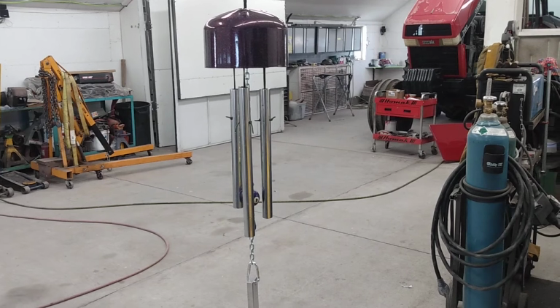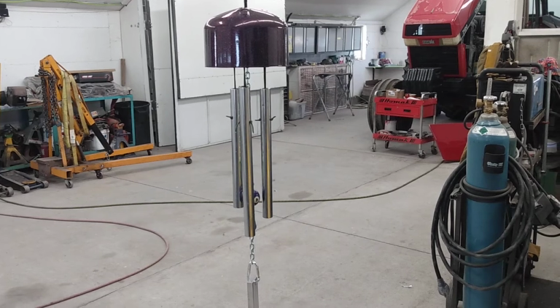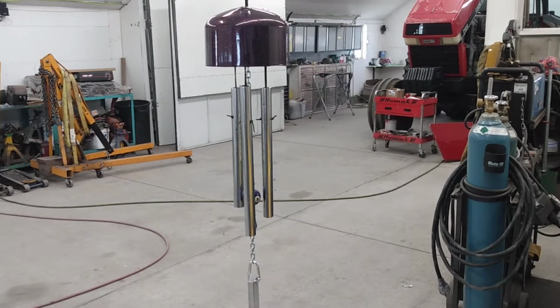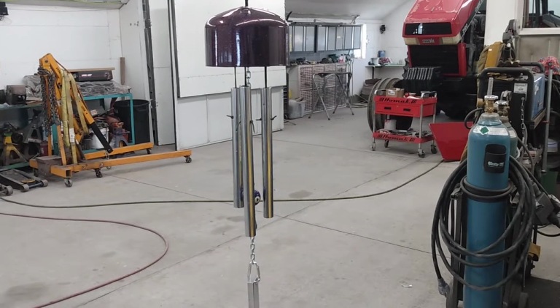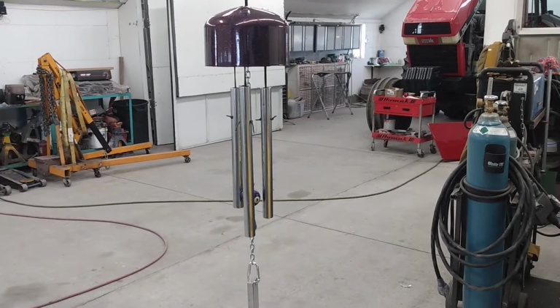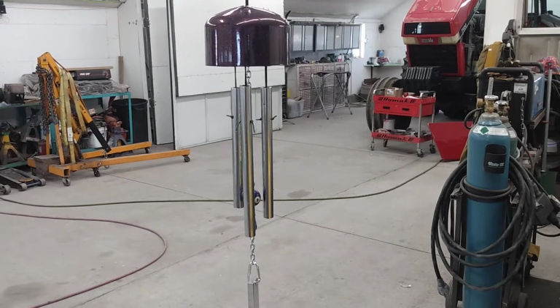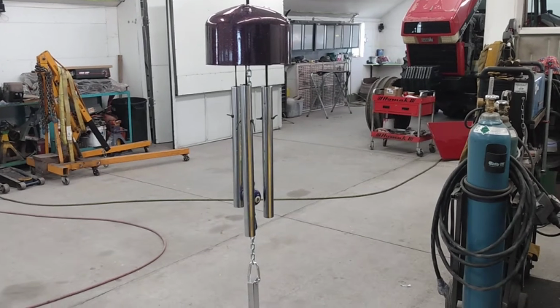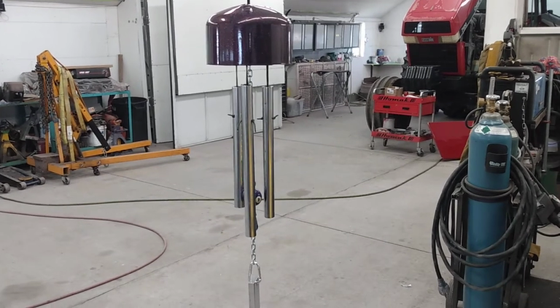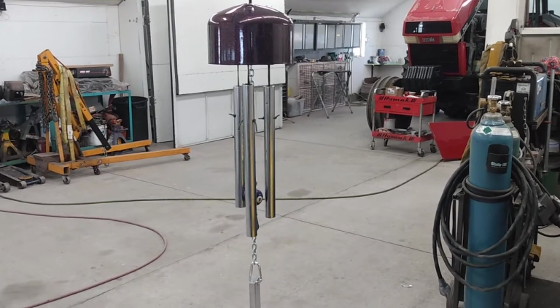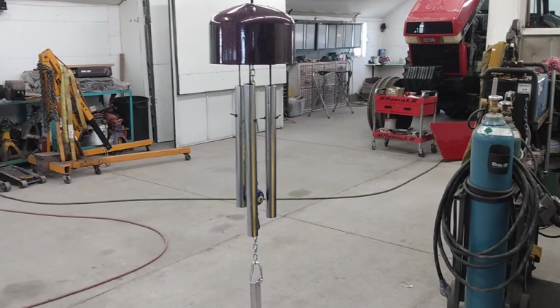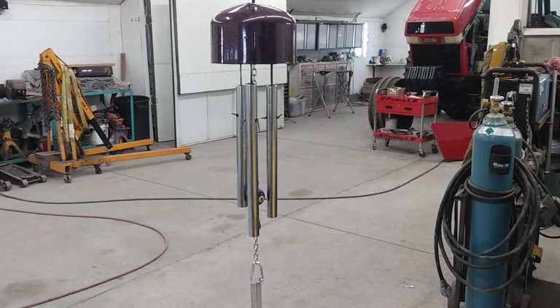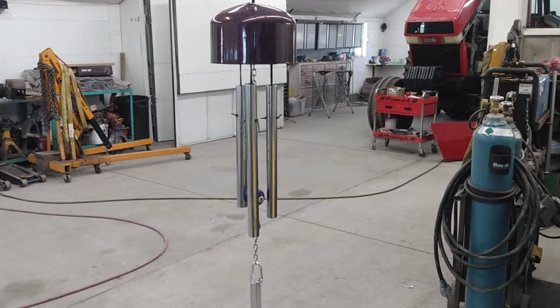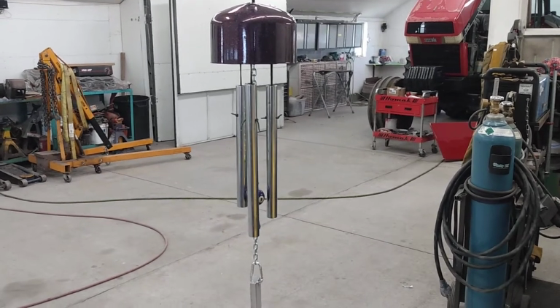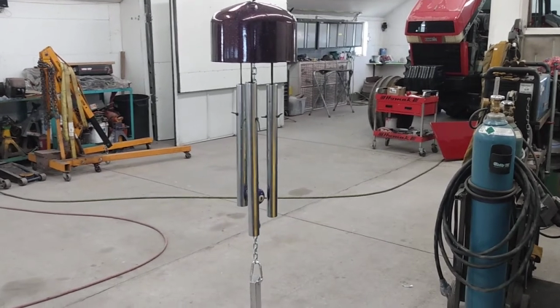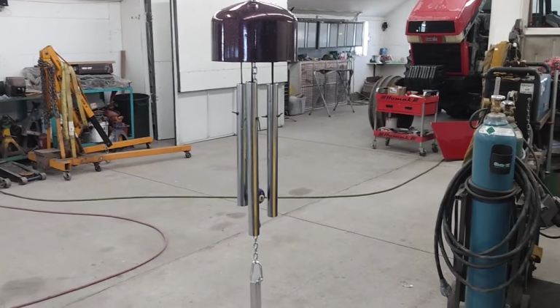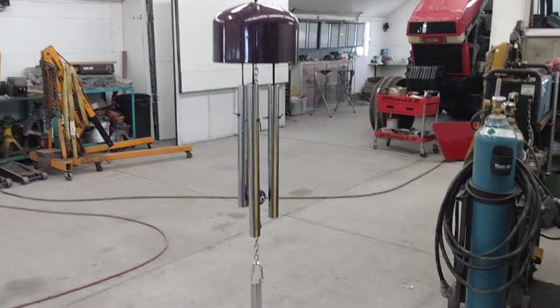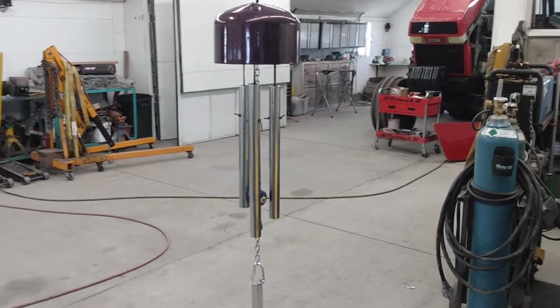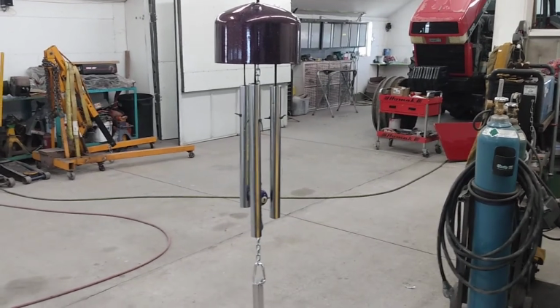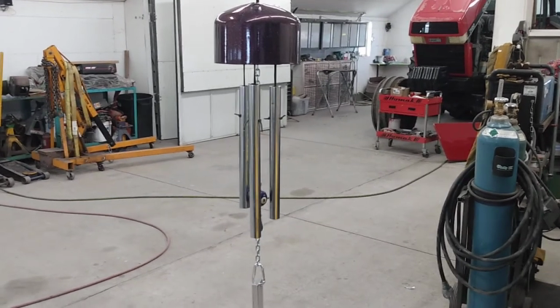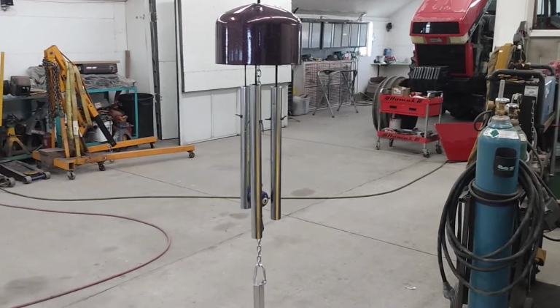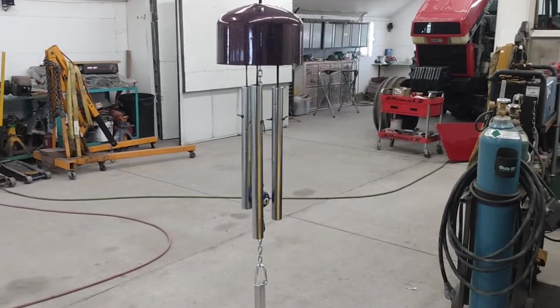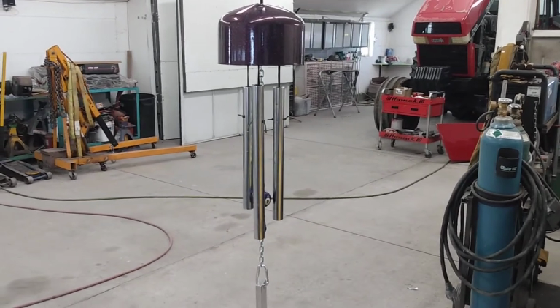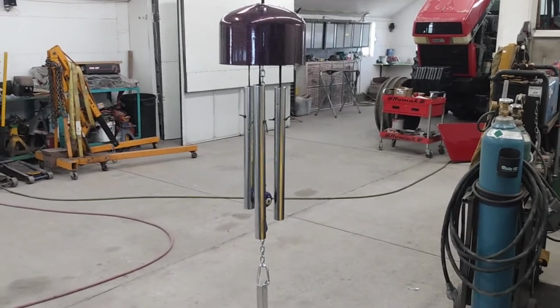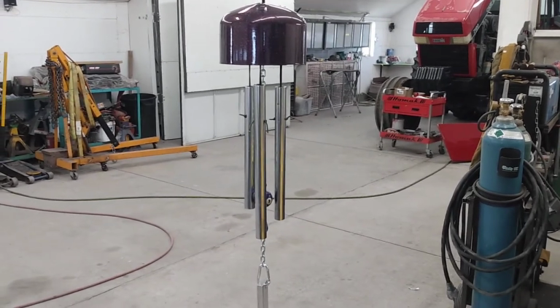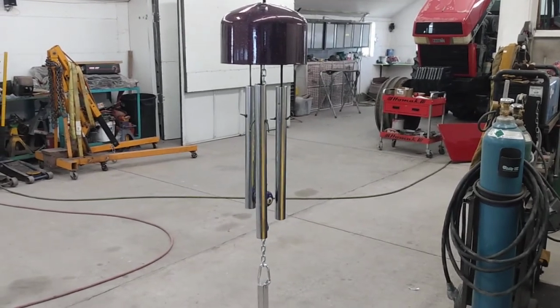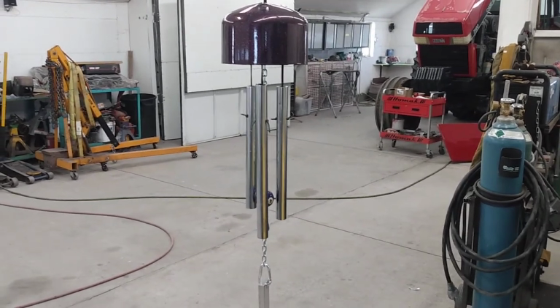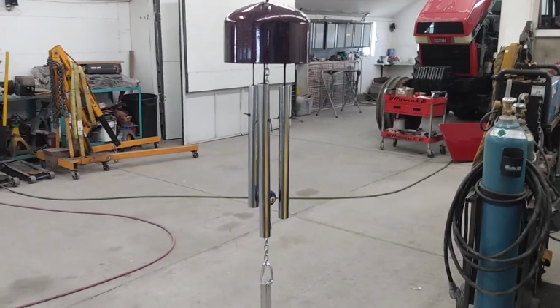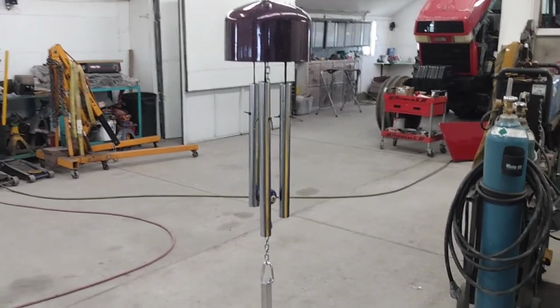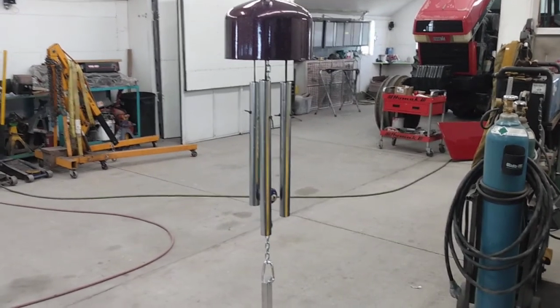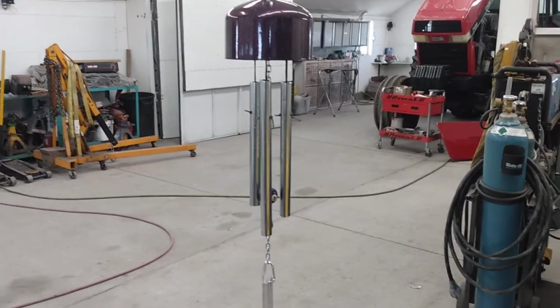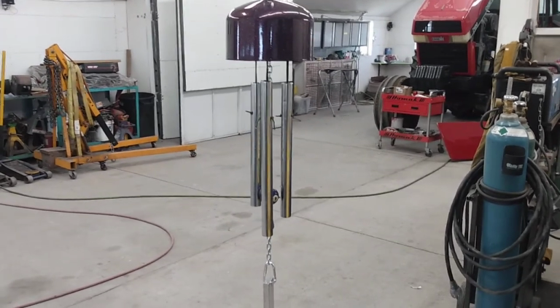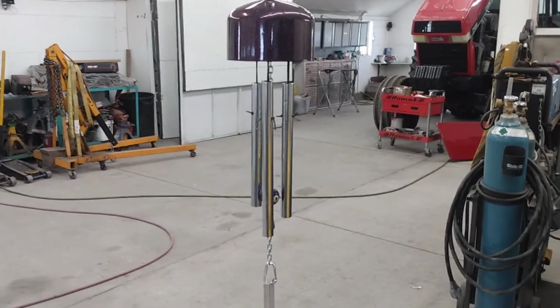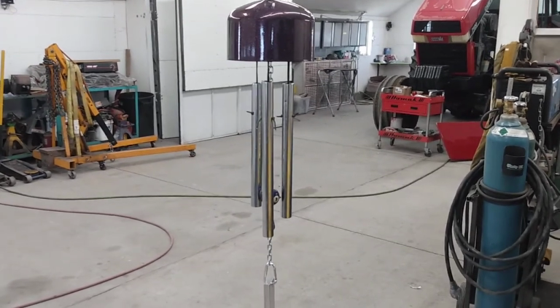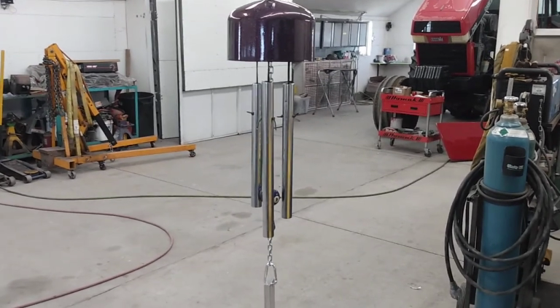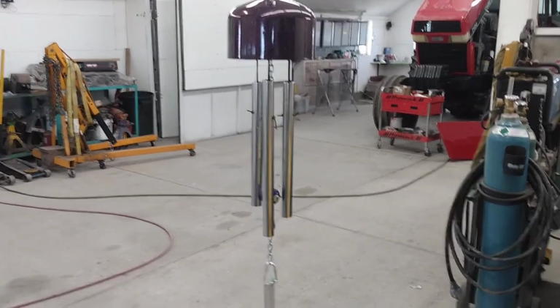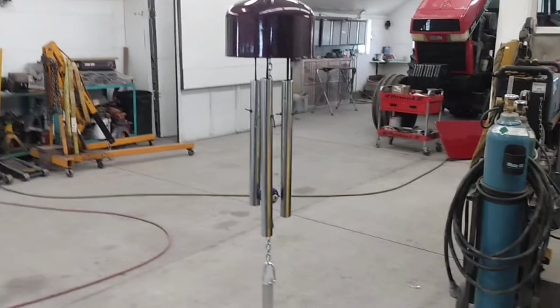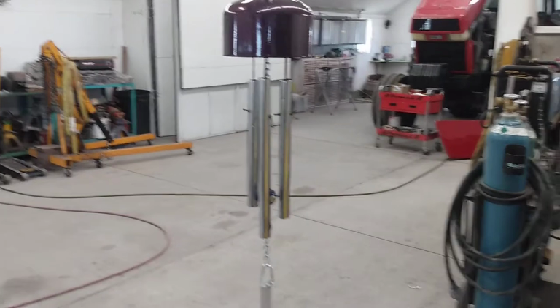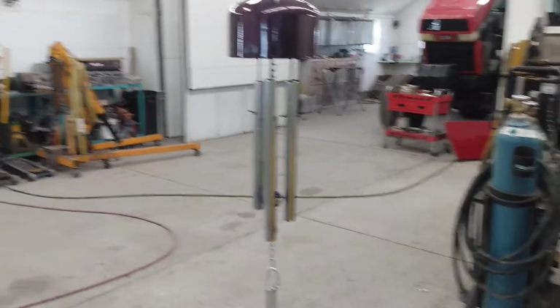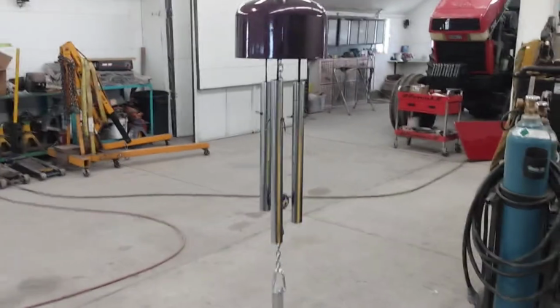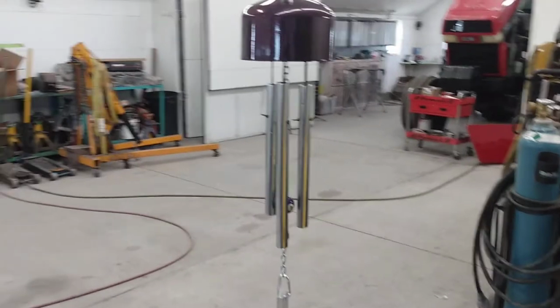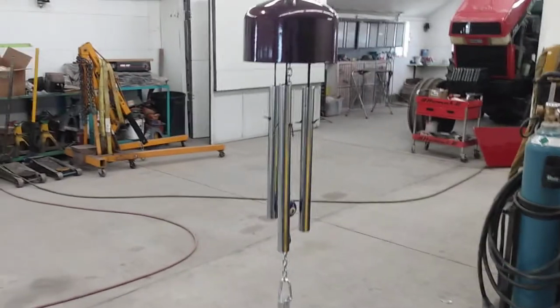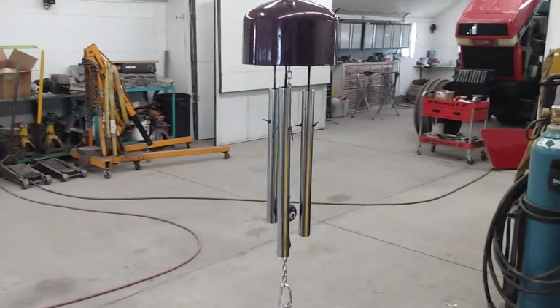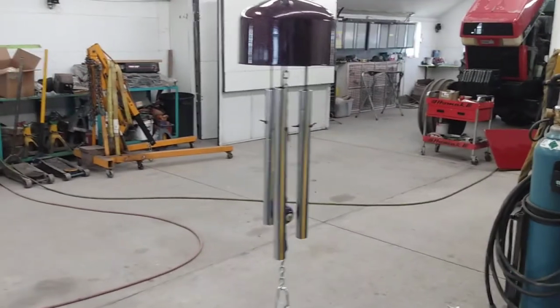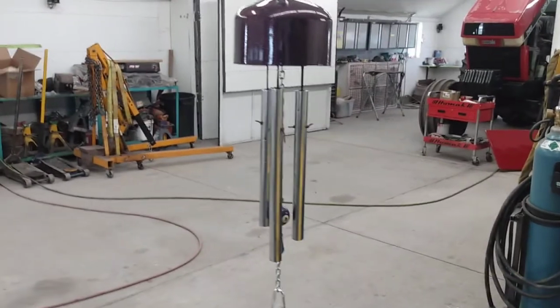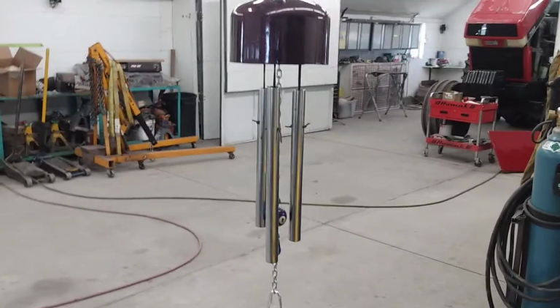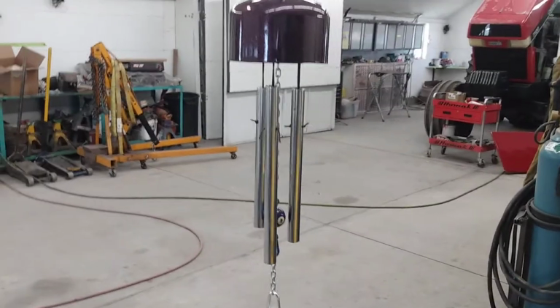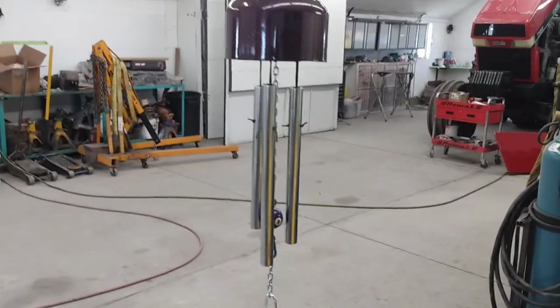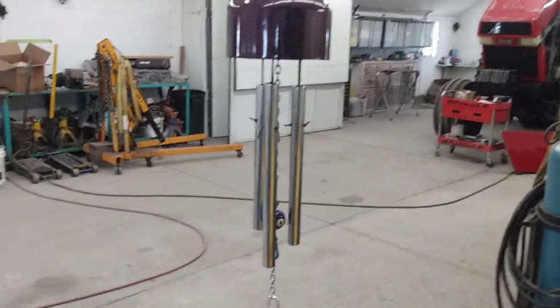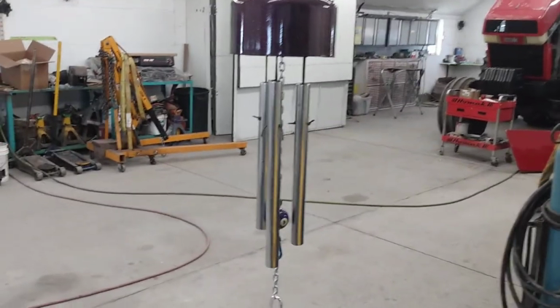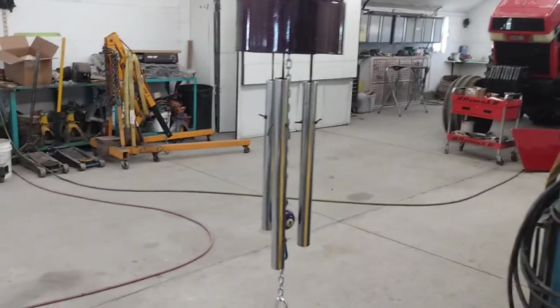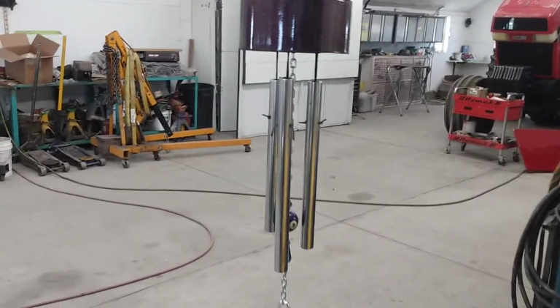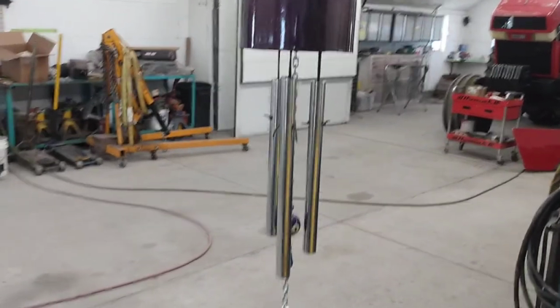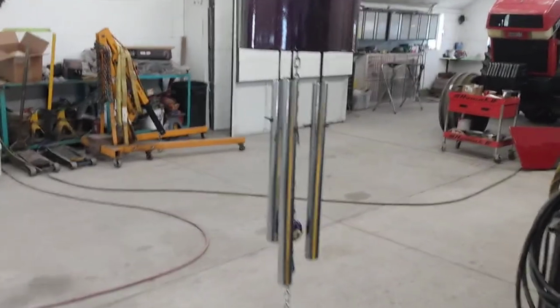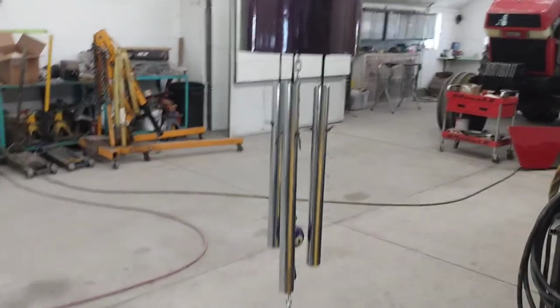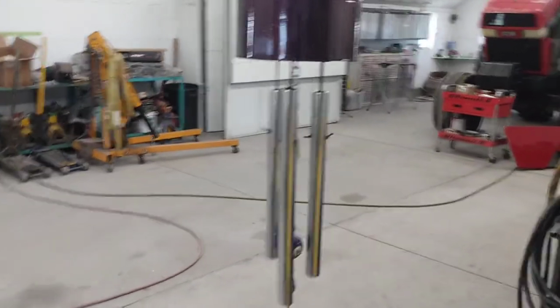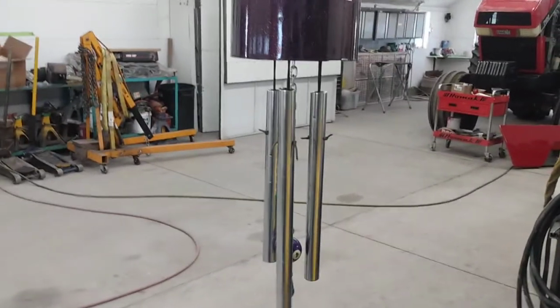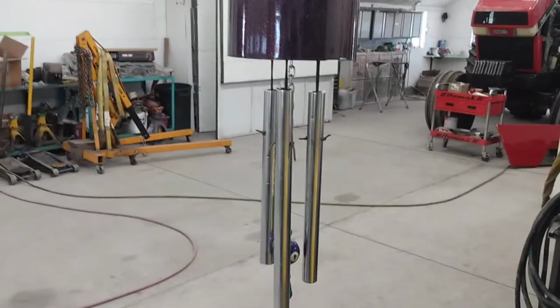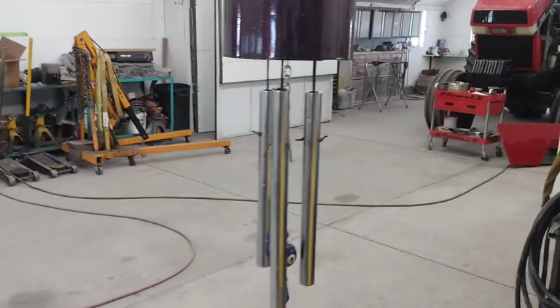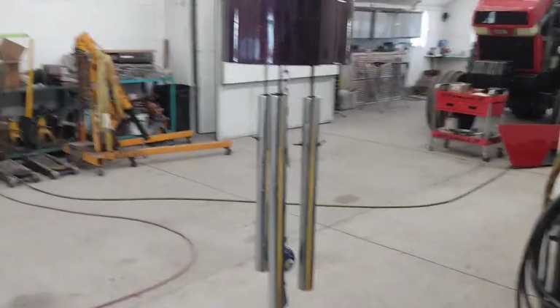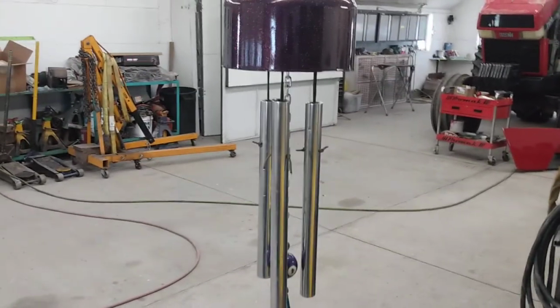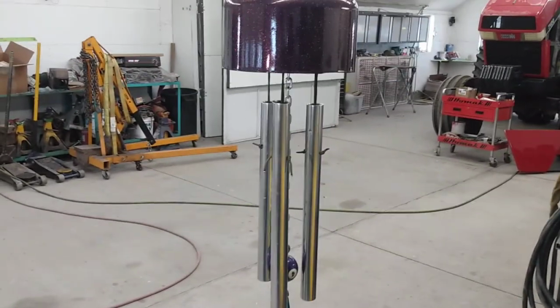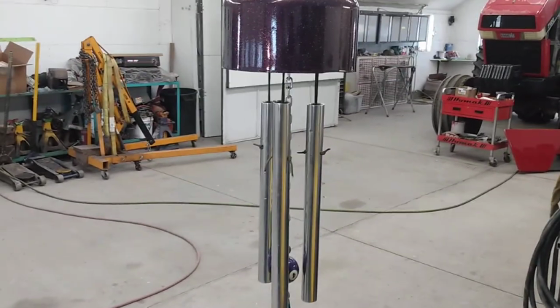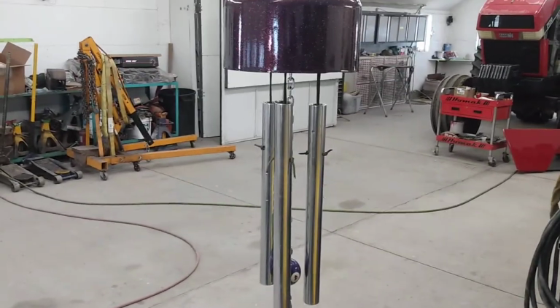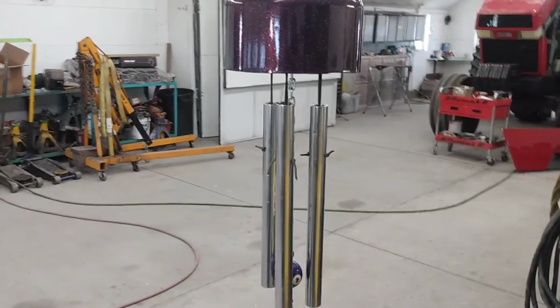Good morning. Thought I'd make you a little video on a wind chime I made. I don't know if I've ever done one of these. I've showed you a bit.